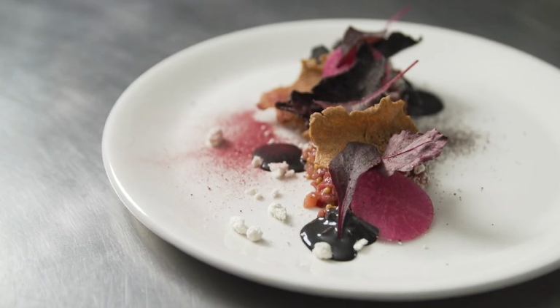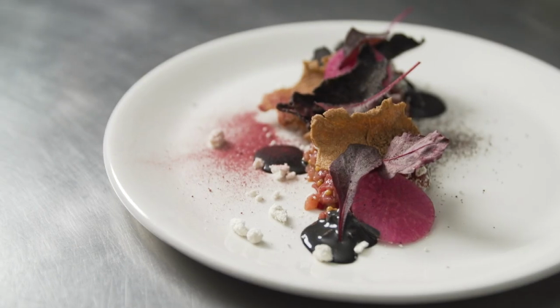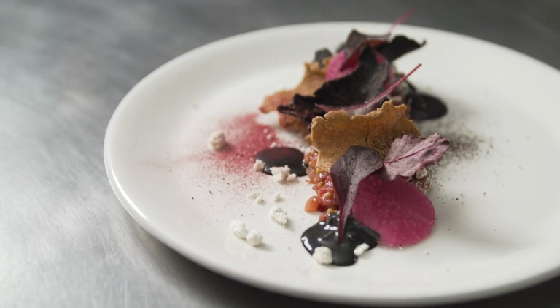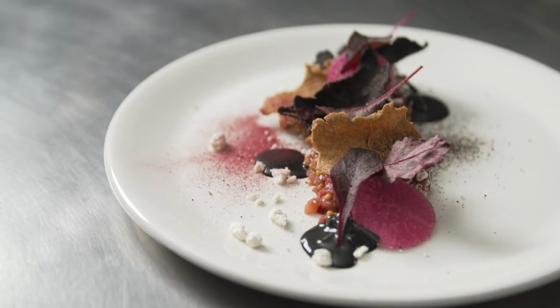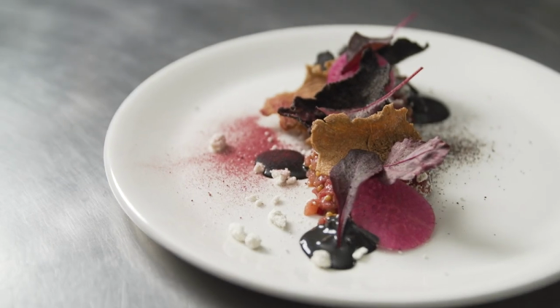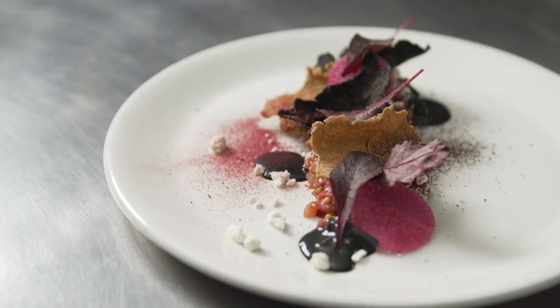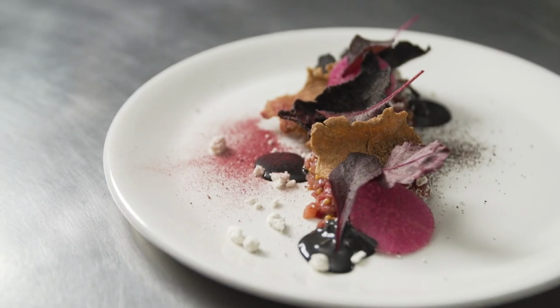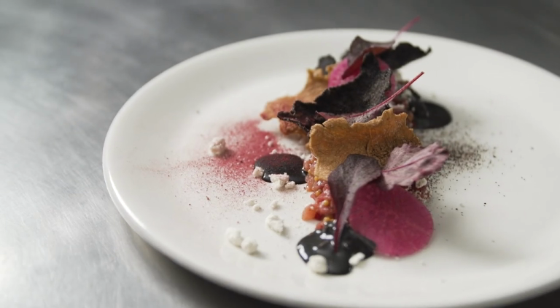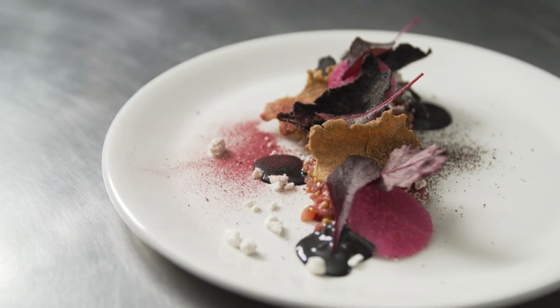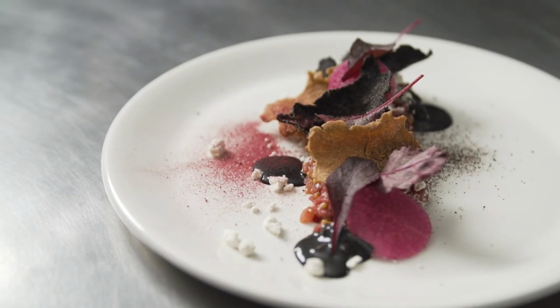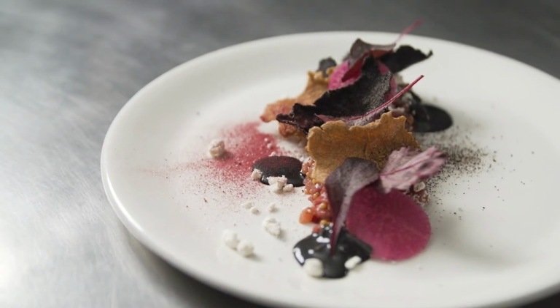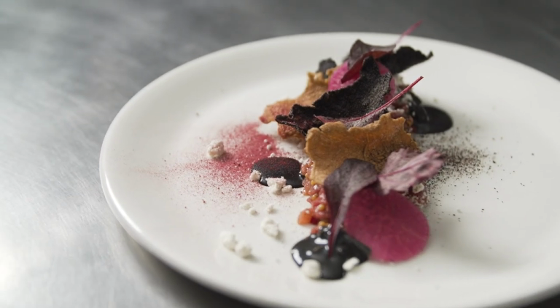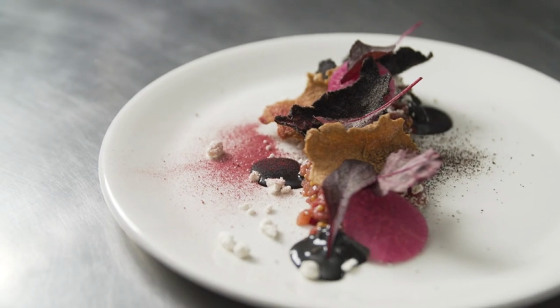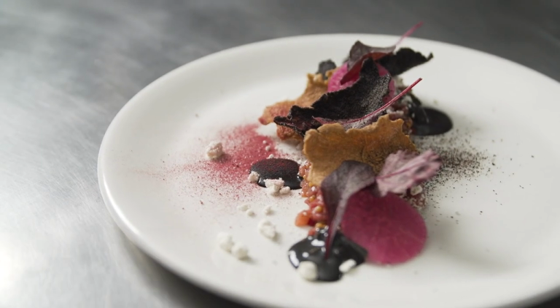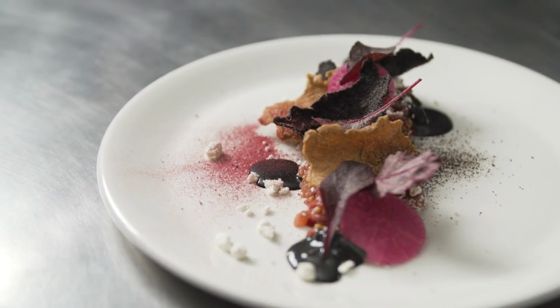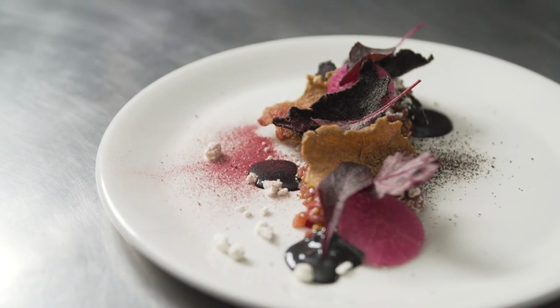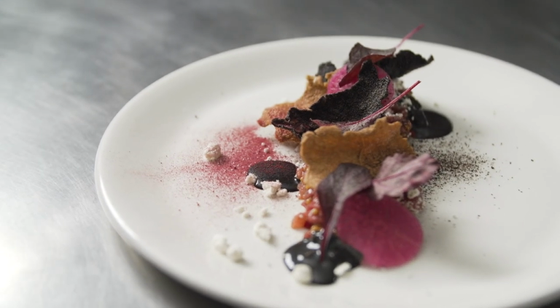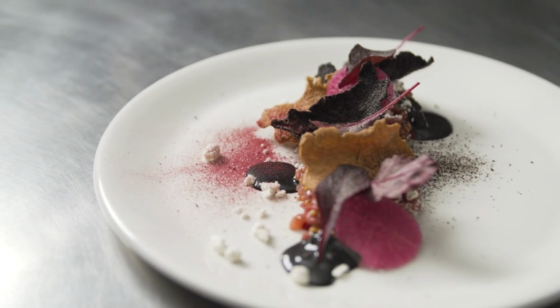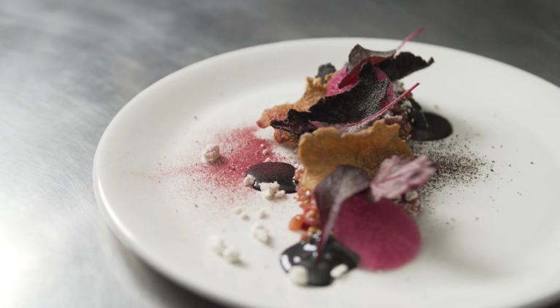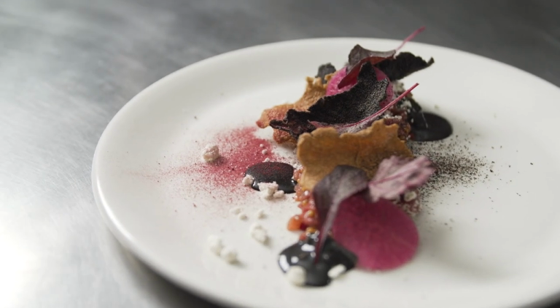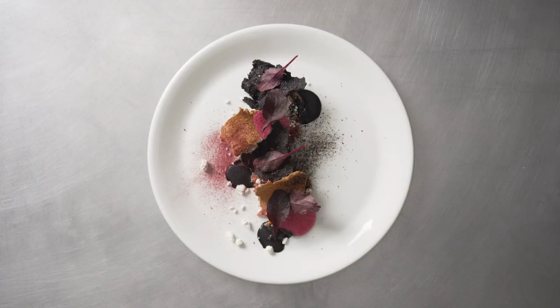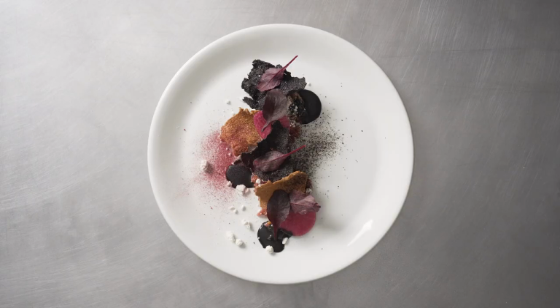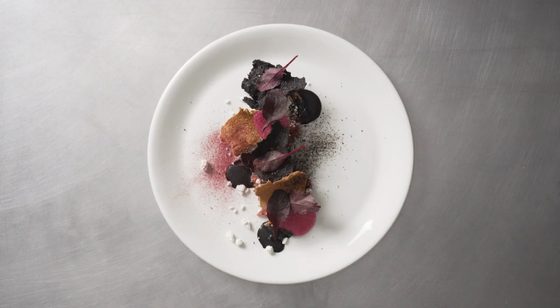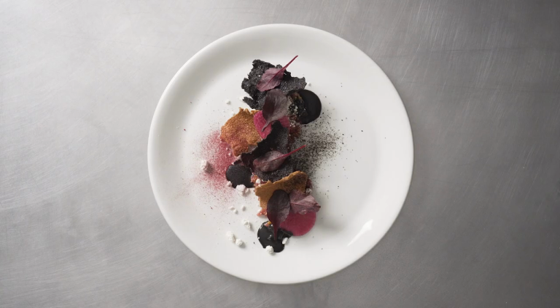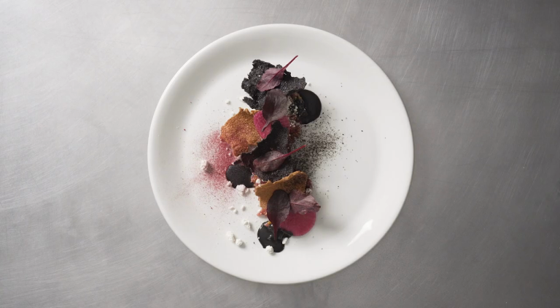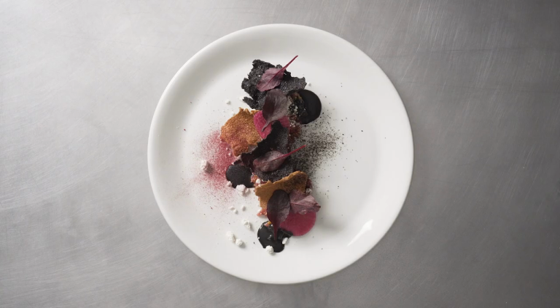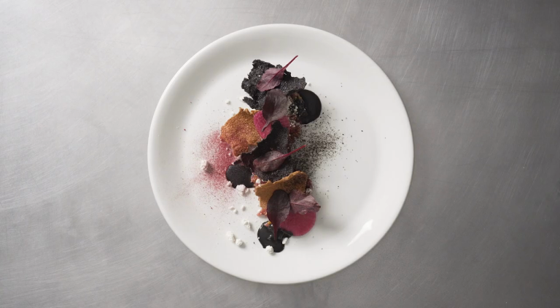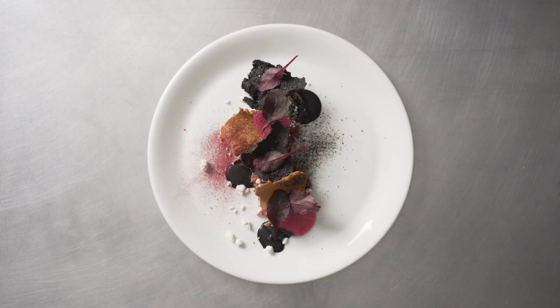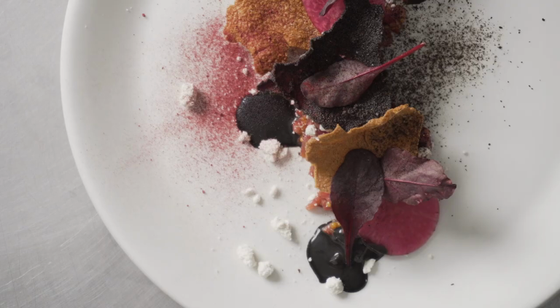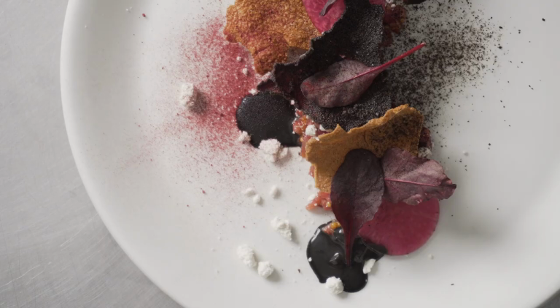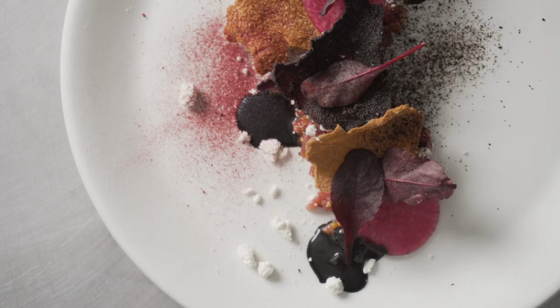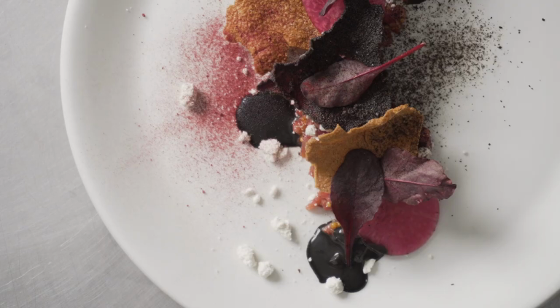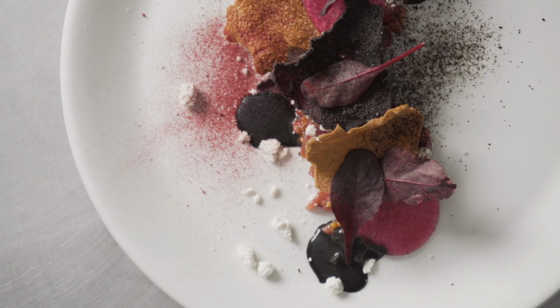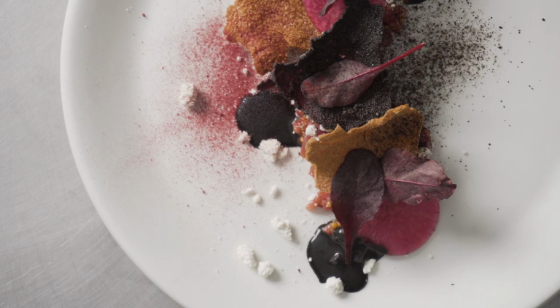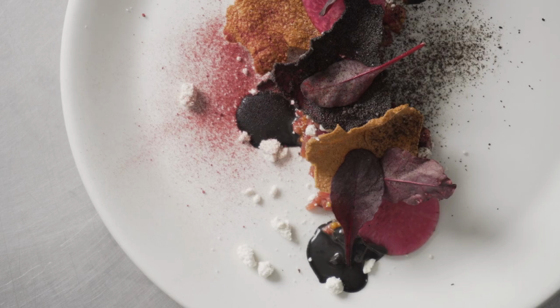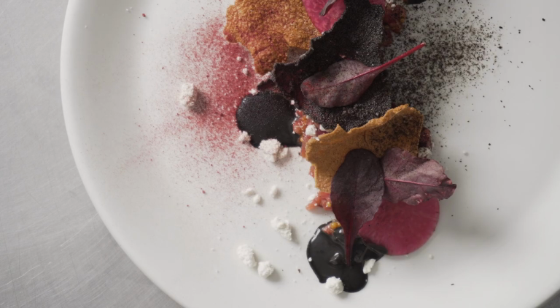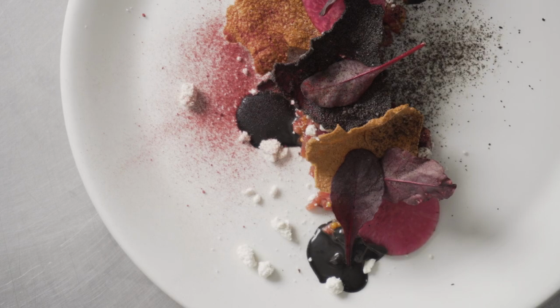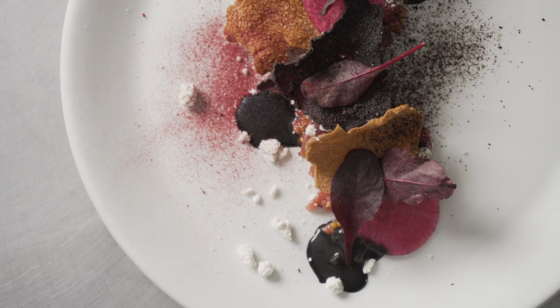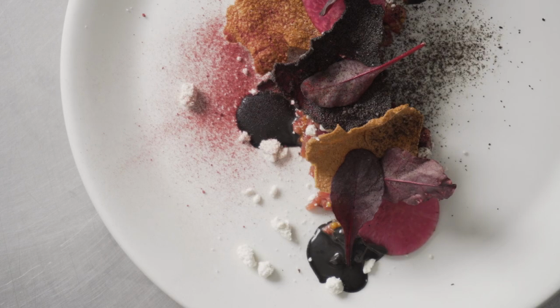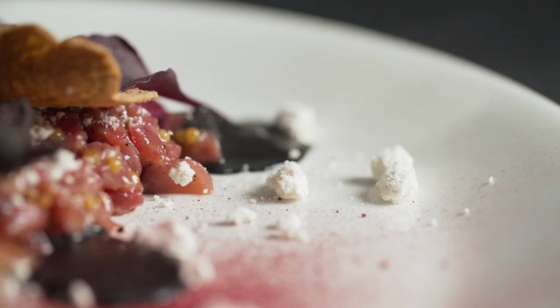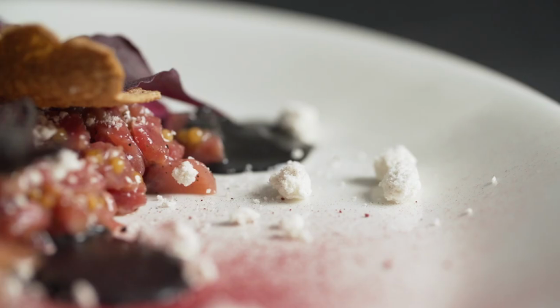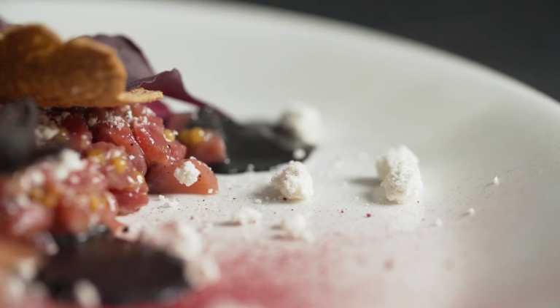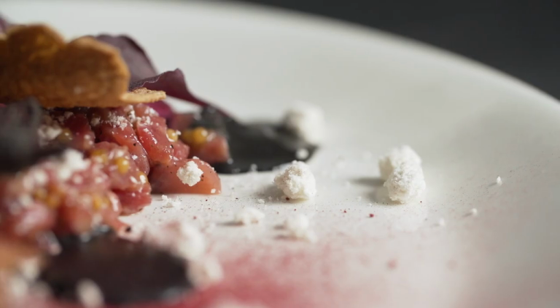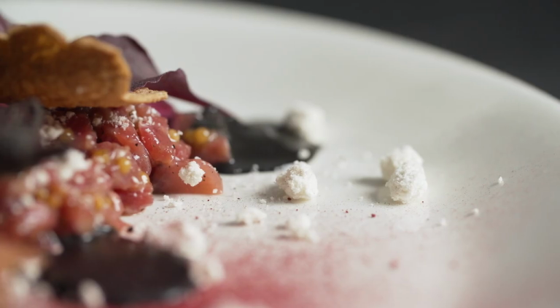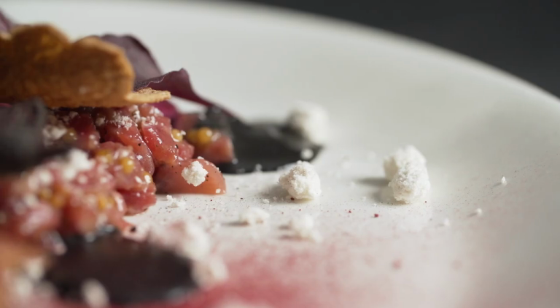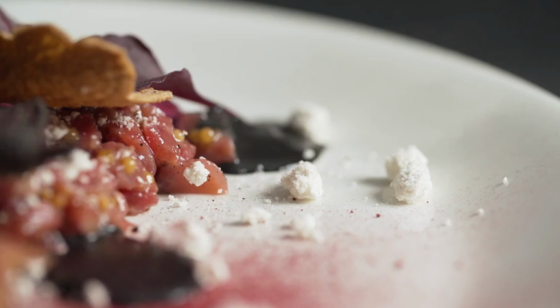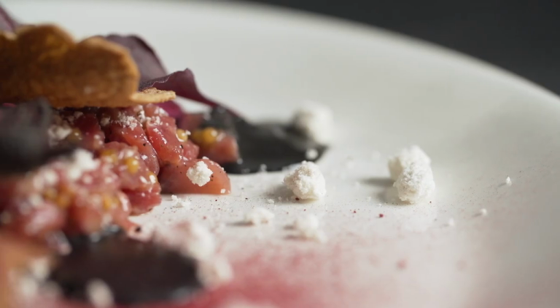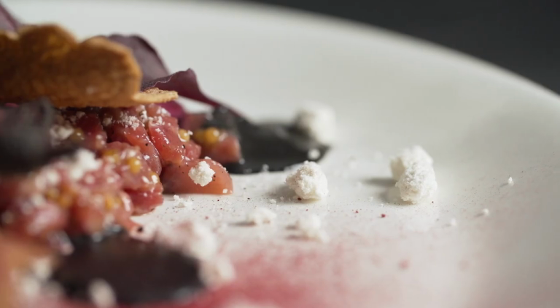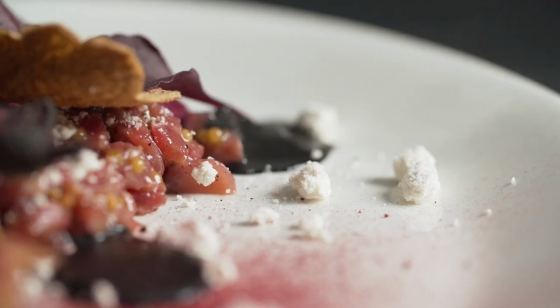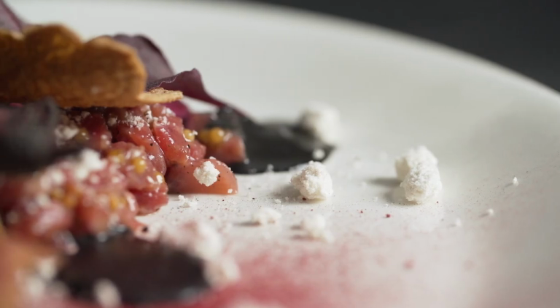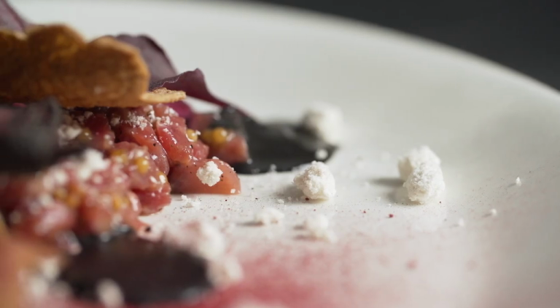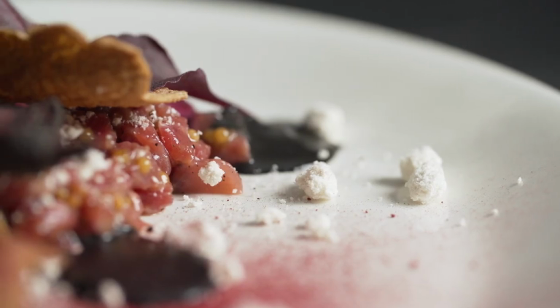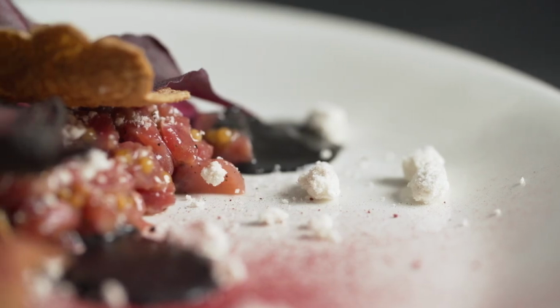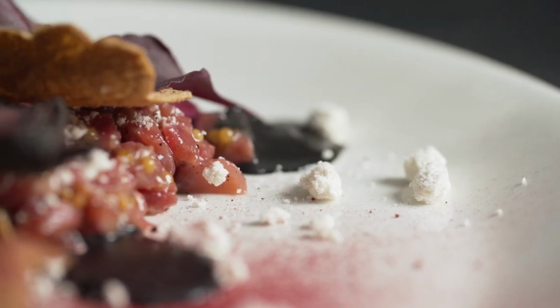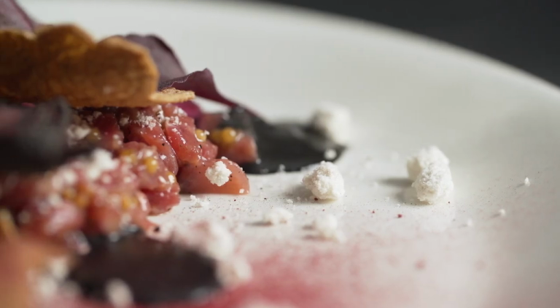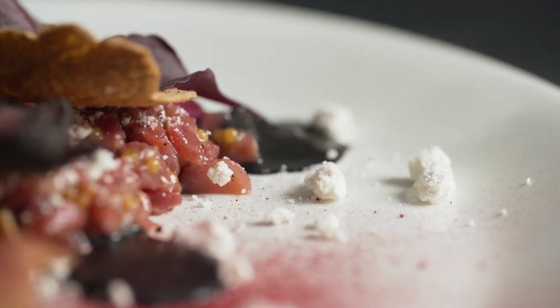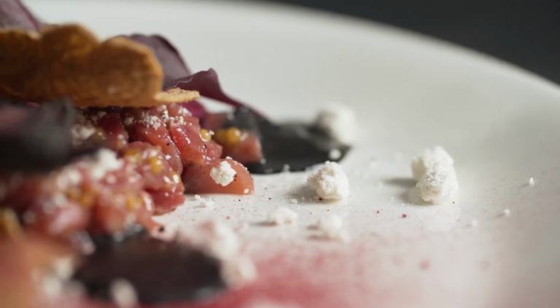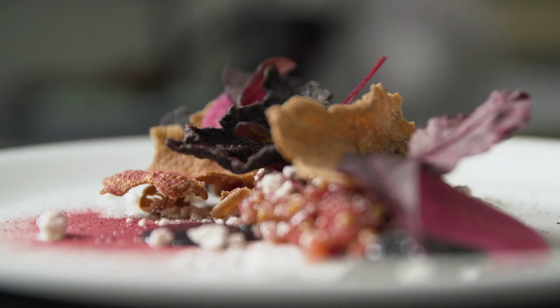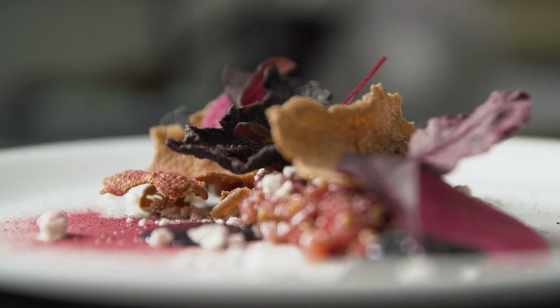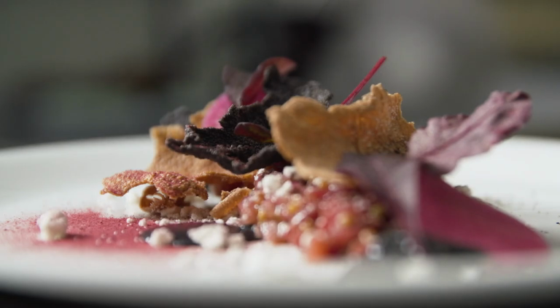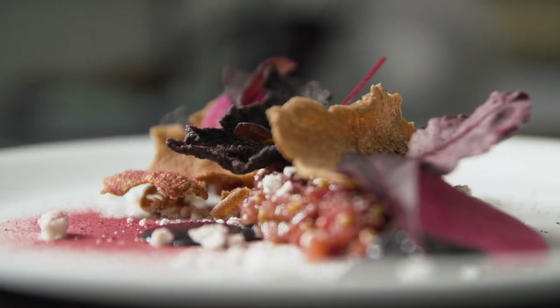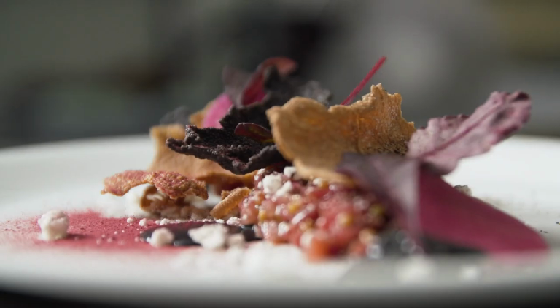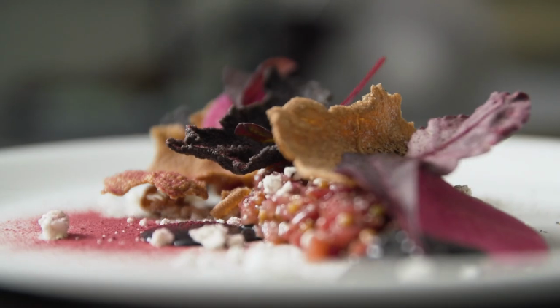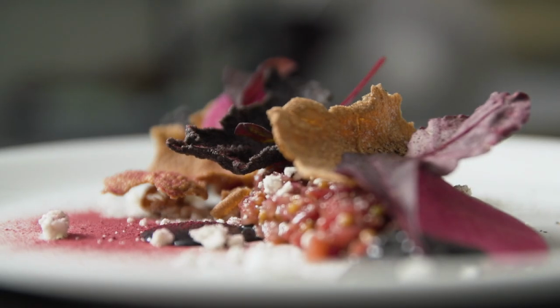This beef fat powder allows me to use modern cooking techniques to incorporate this dry aged flavor into the dish.